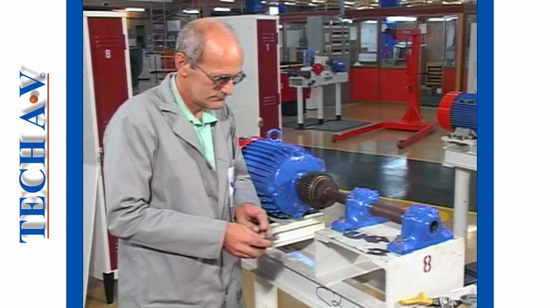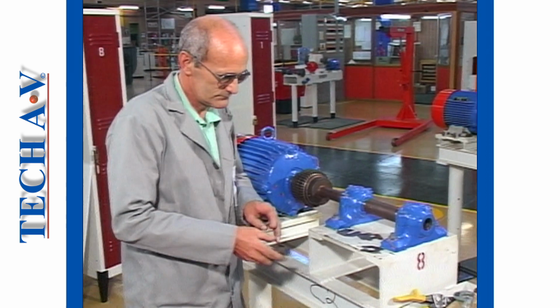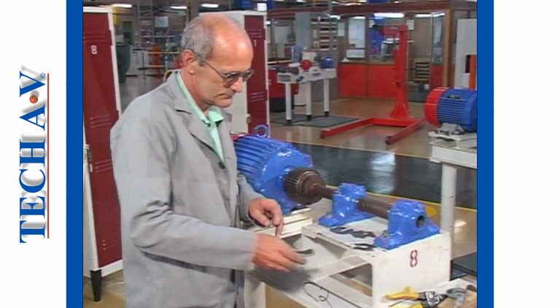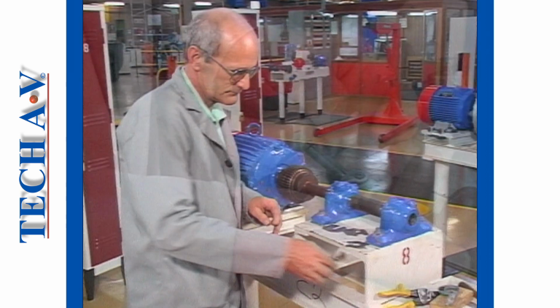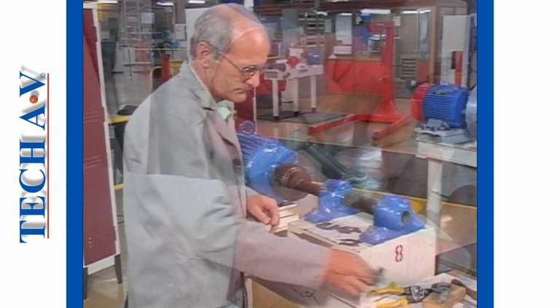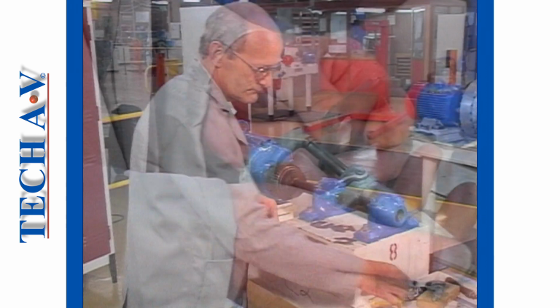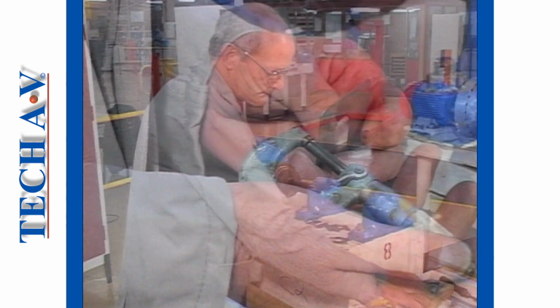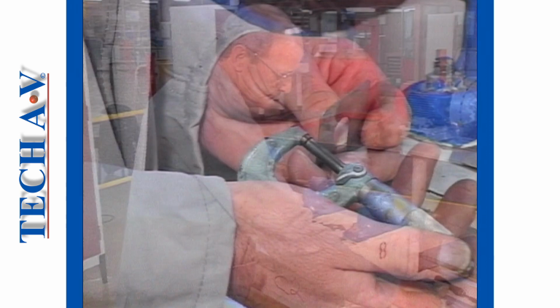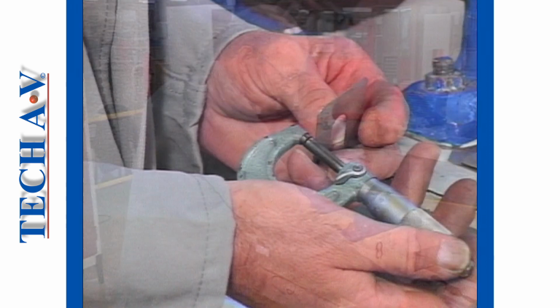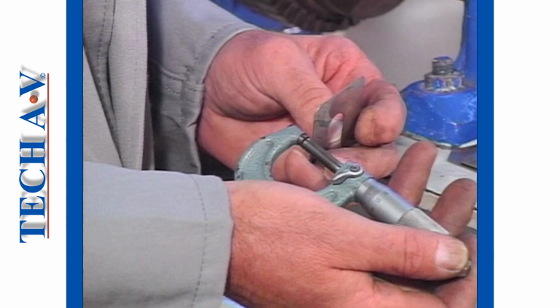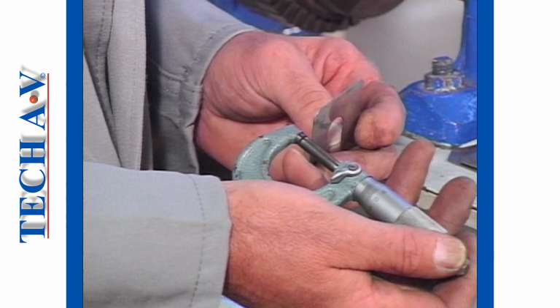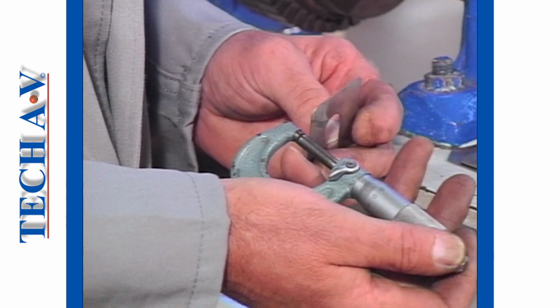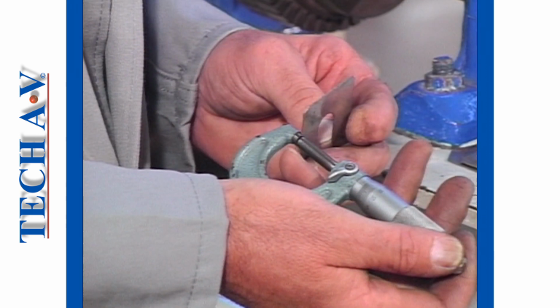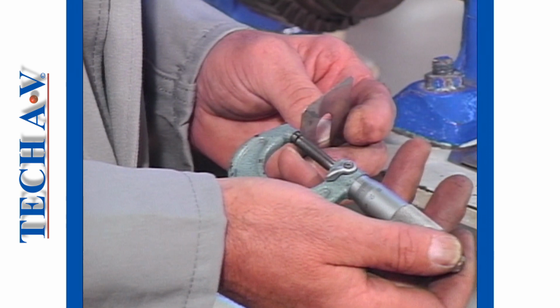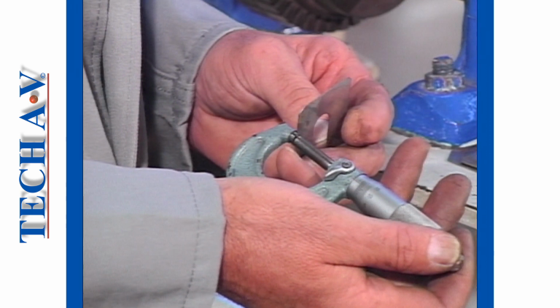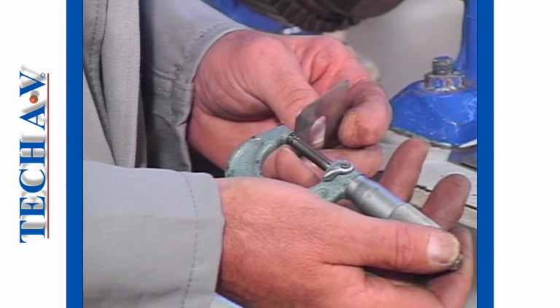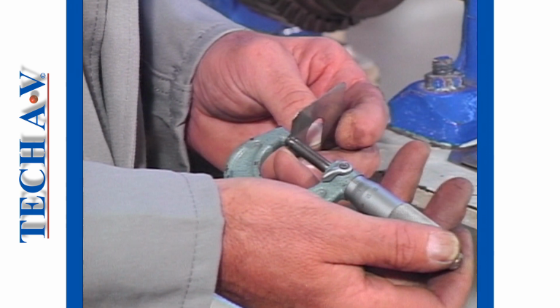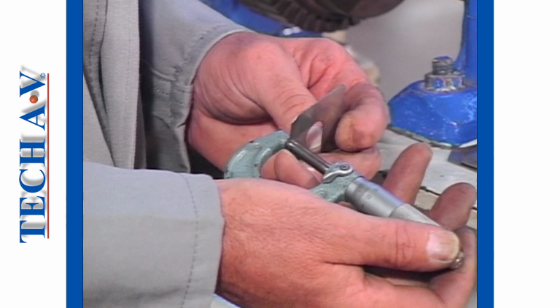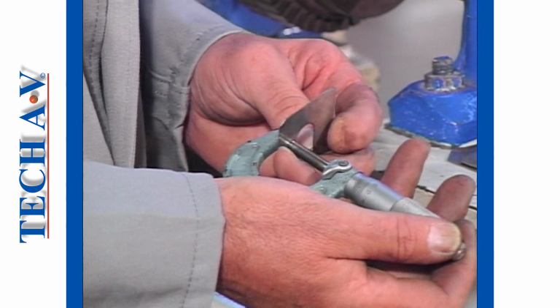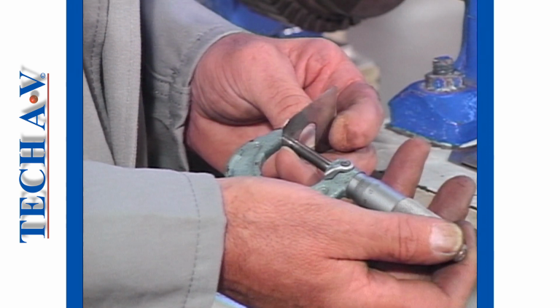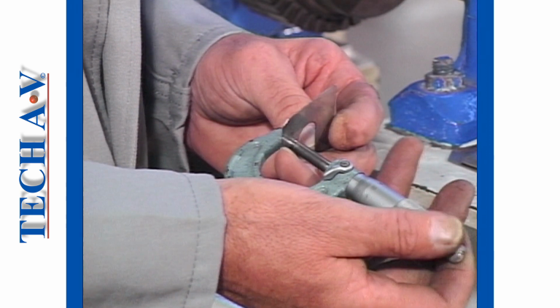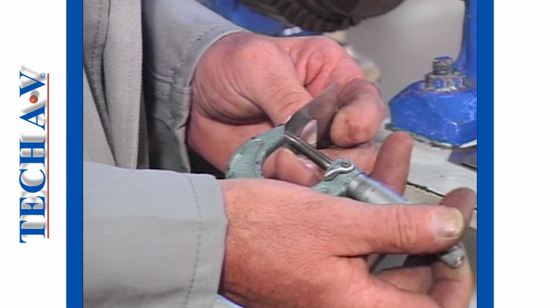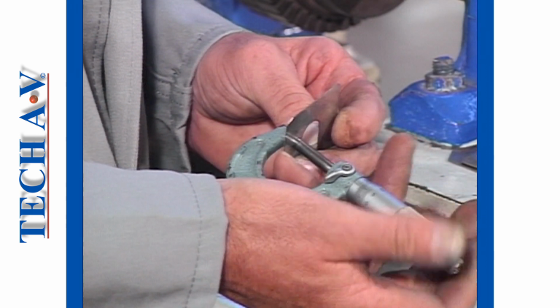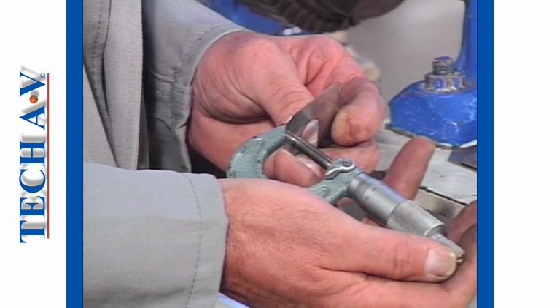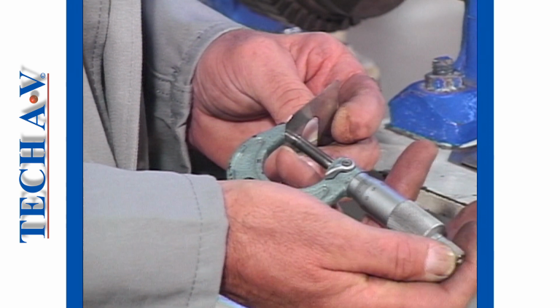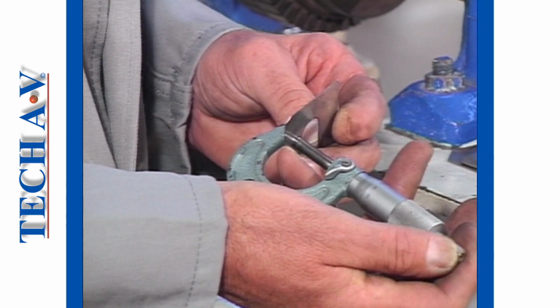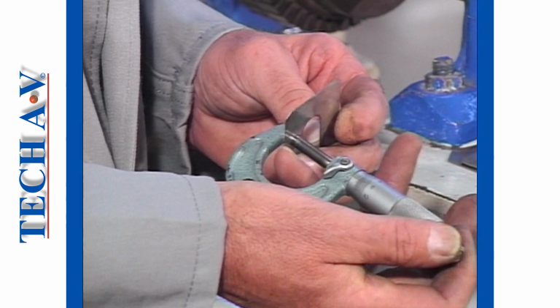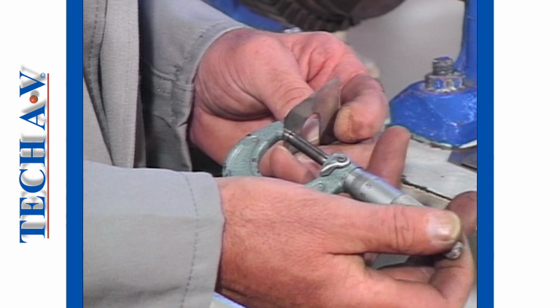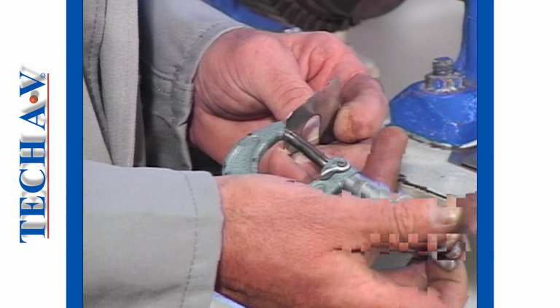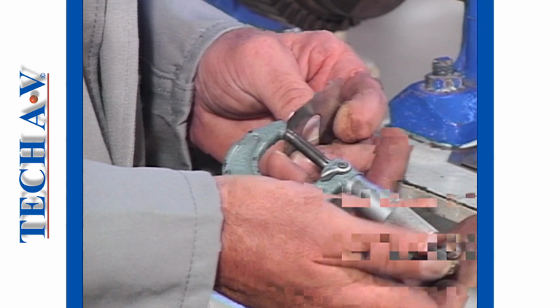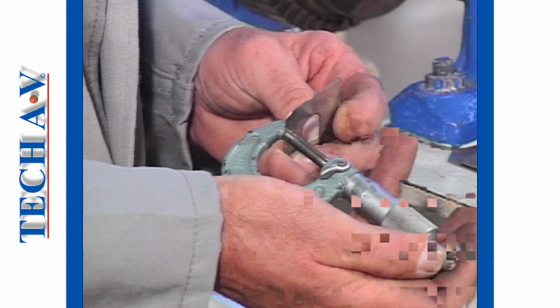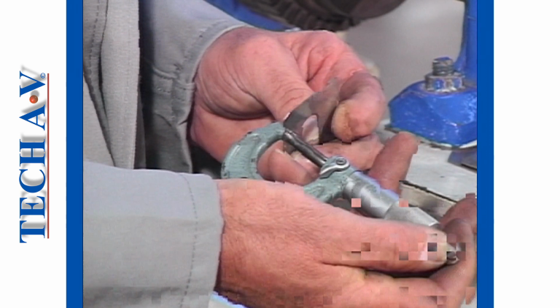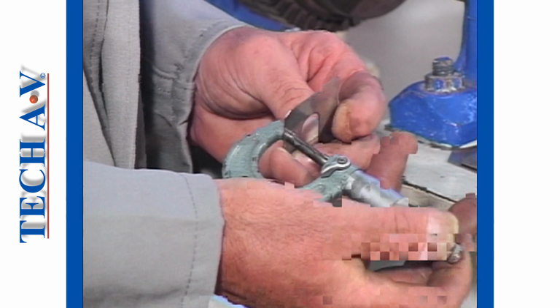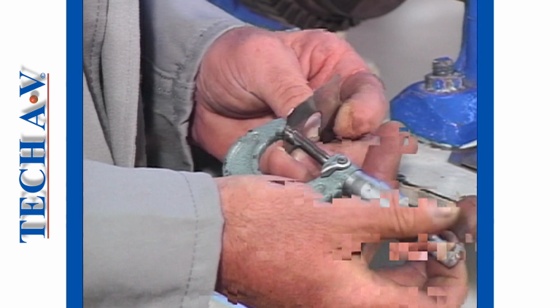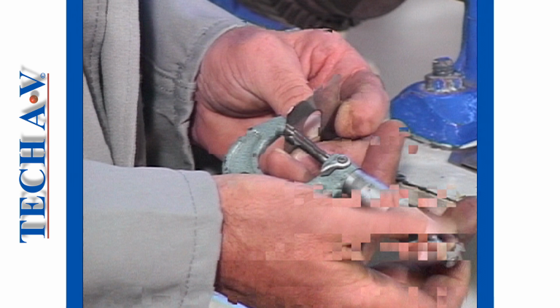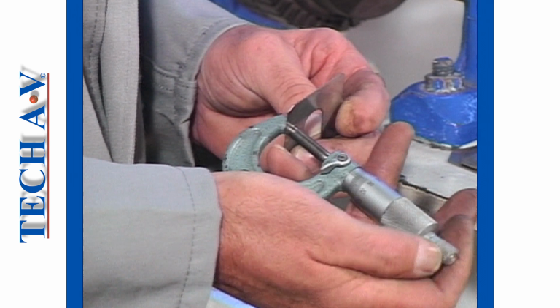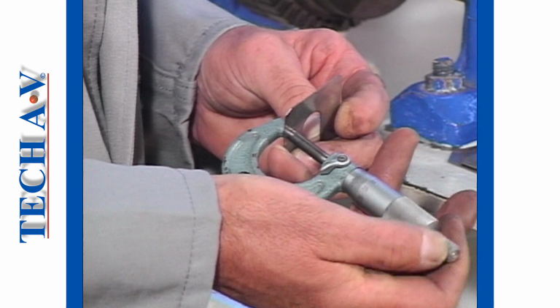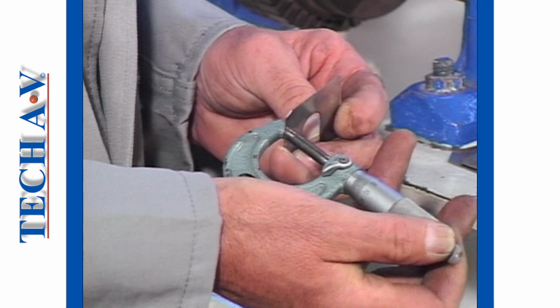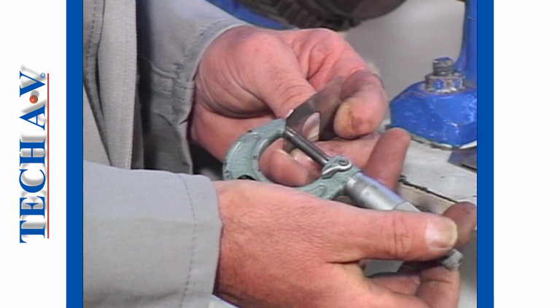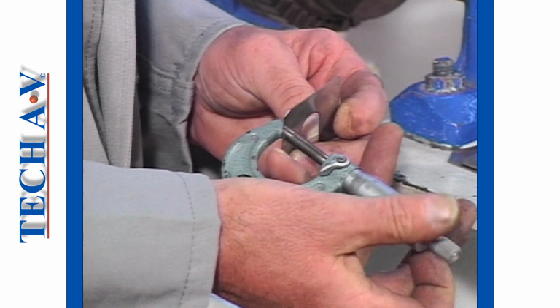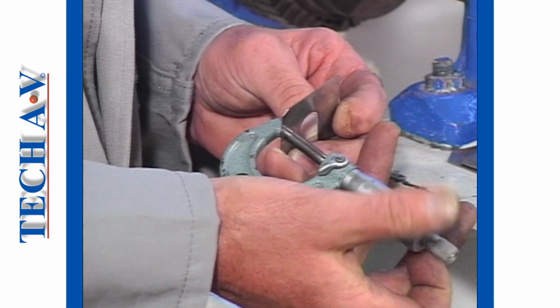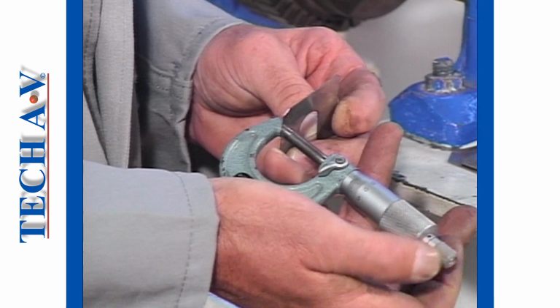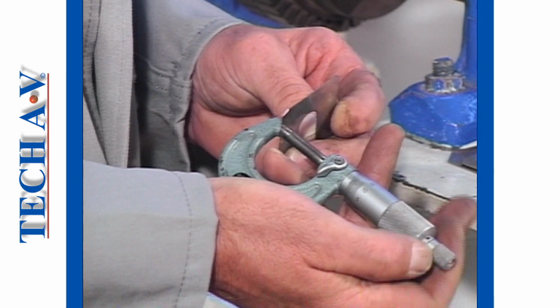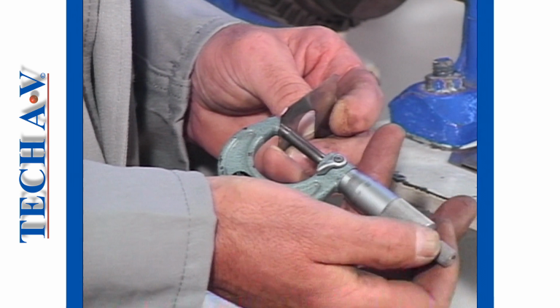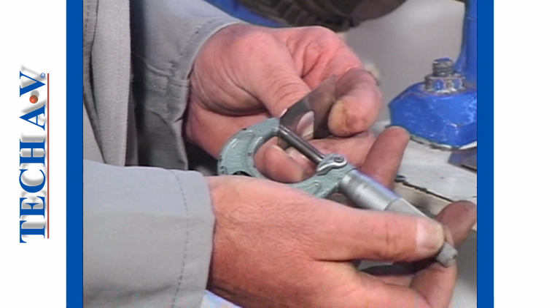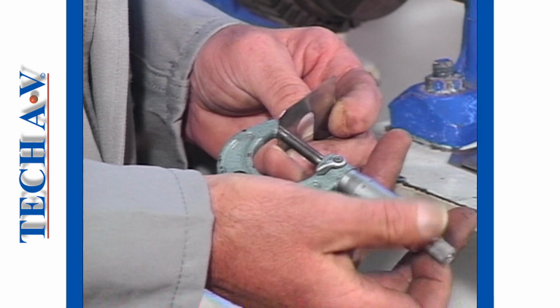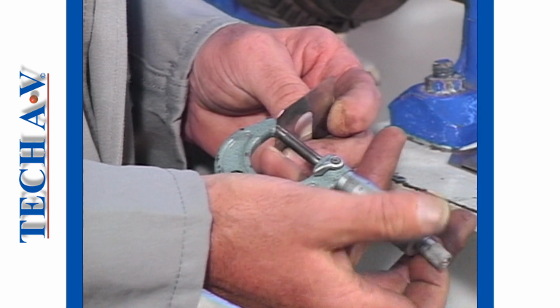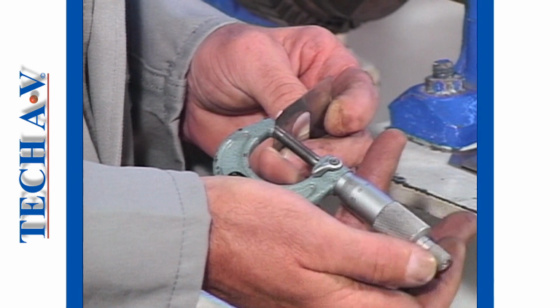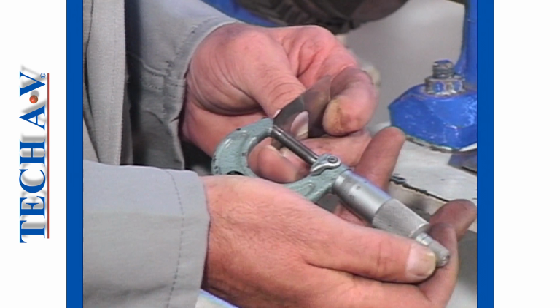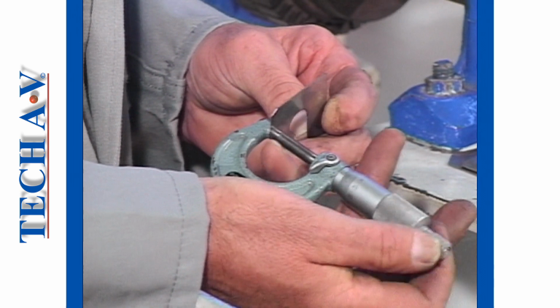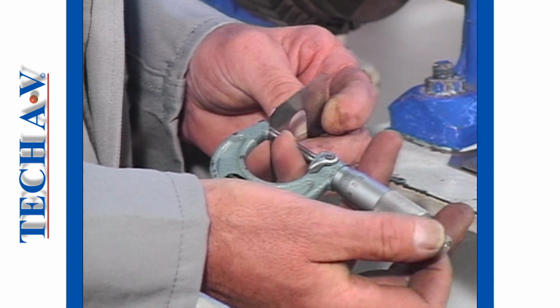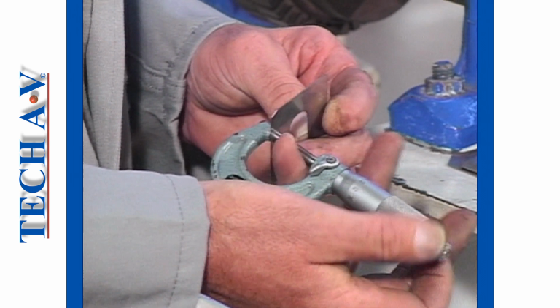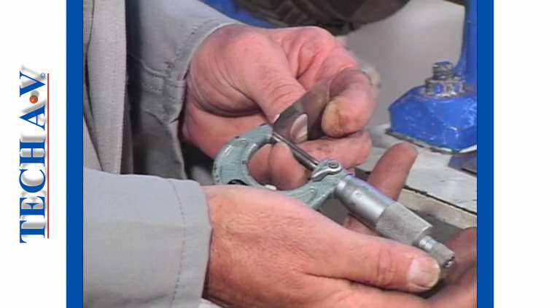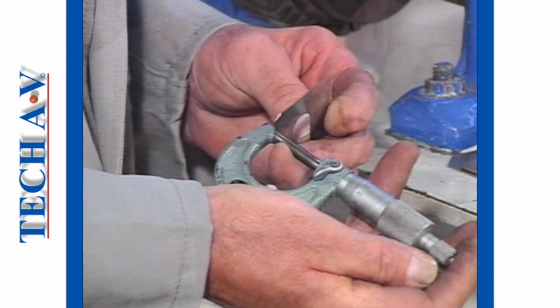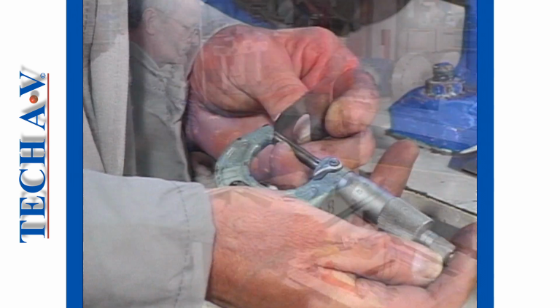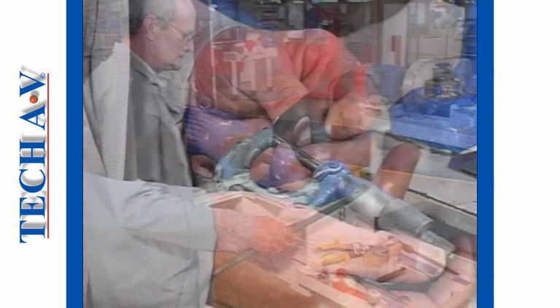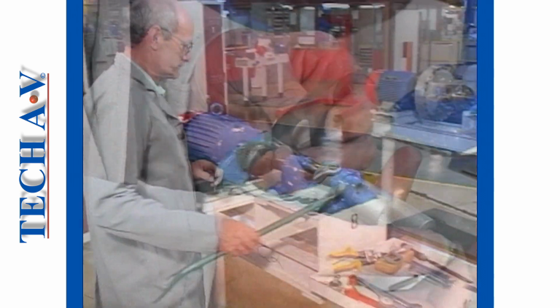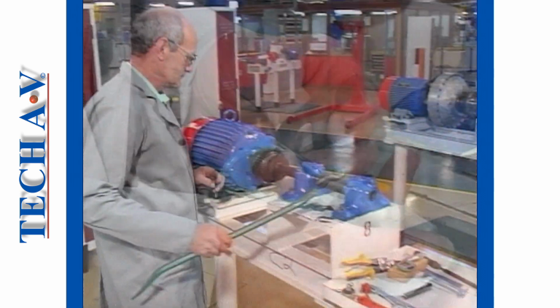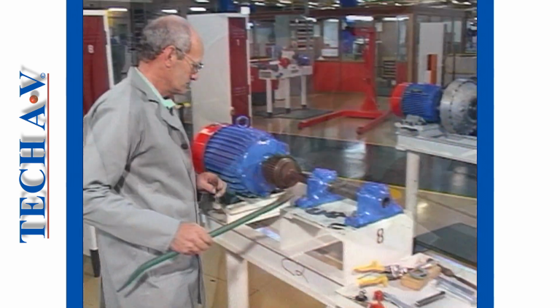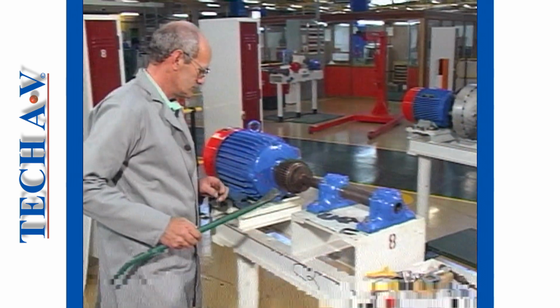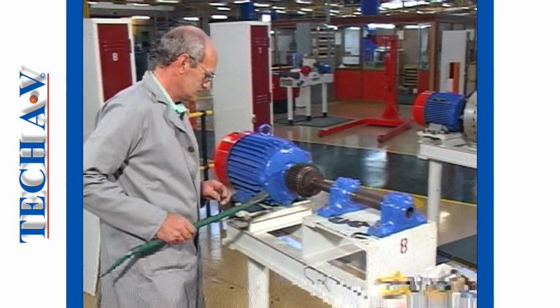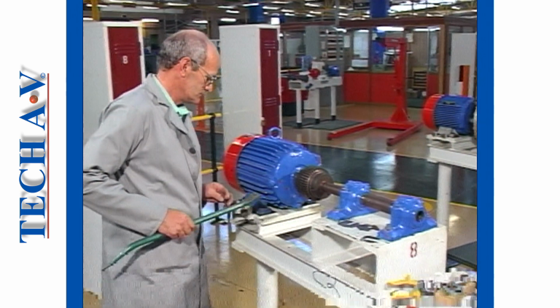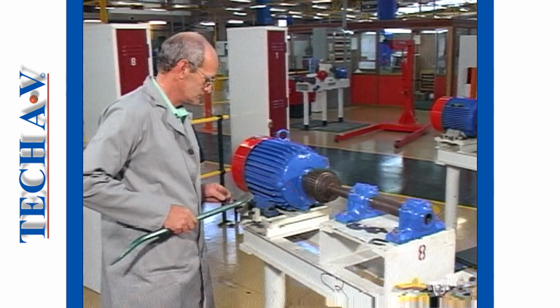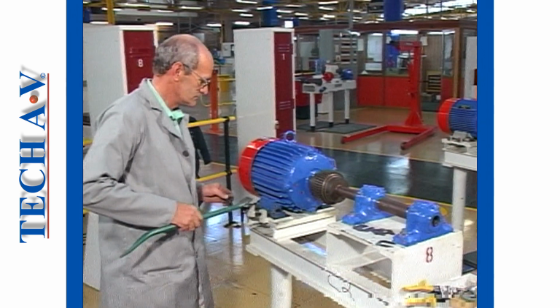Having established the gap, obtain or make a shim of corresponding thickness and then fit this shim under the foot.